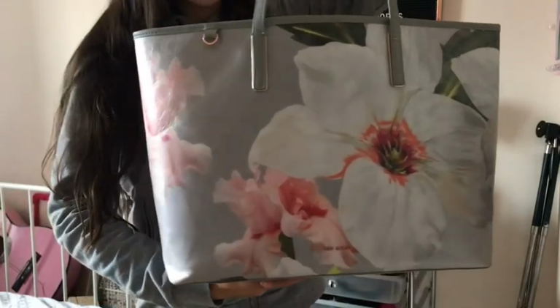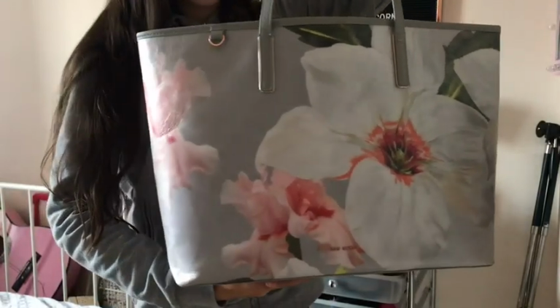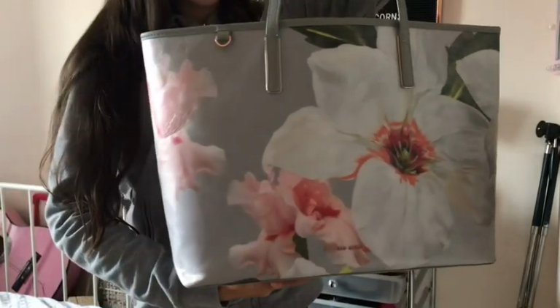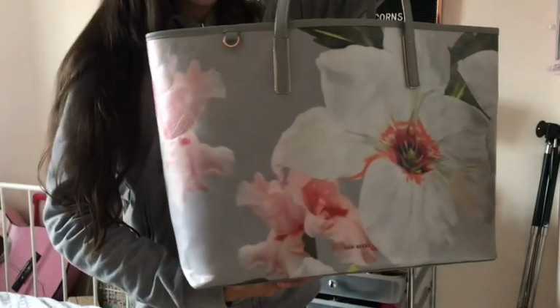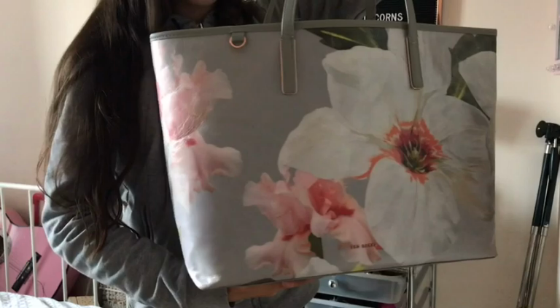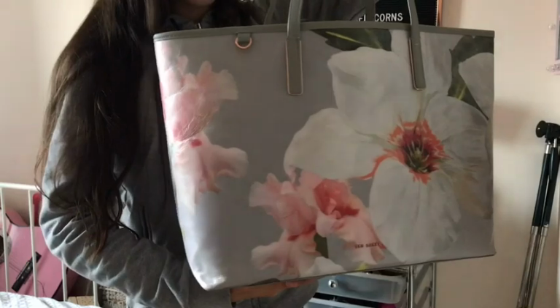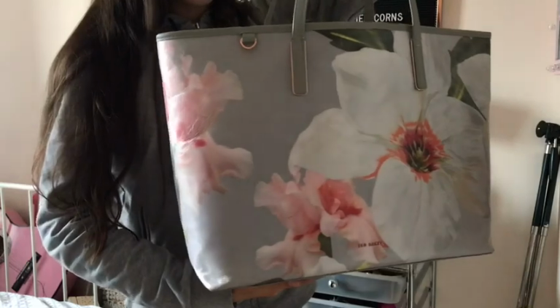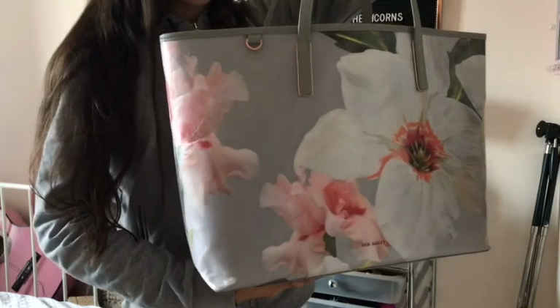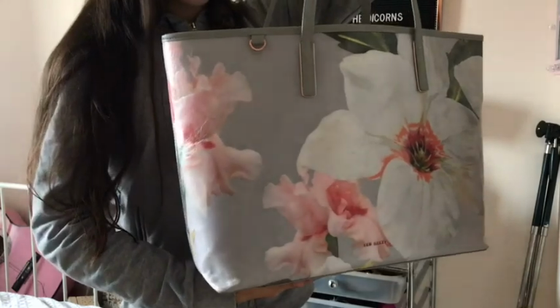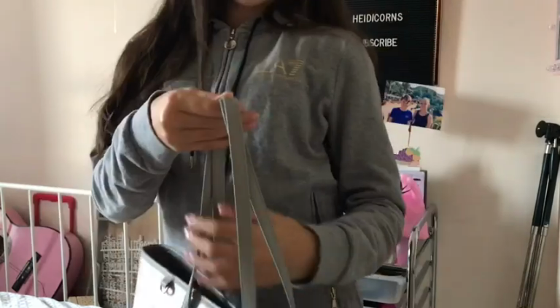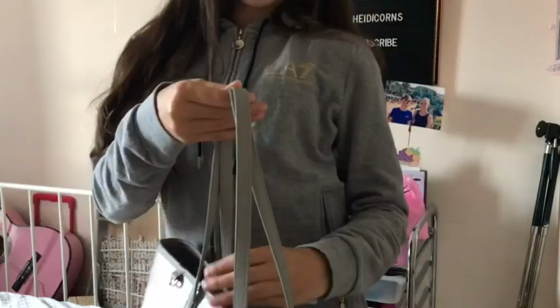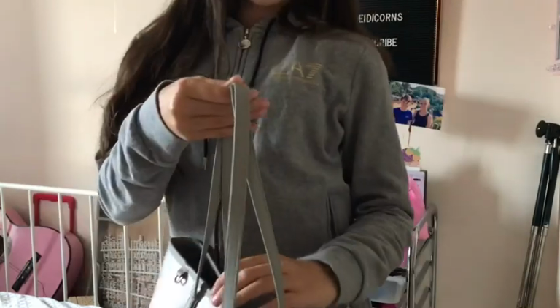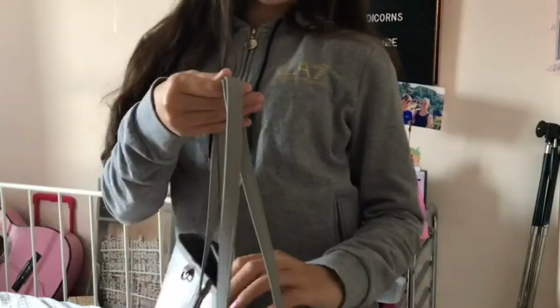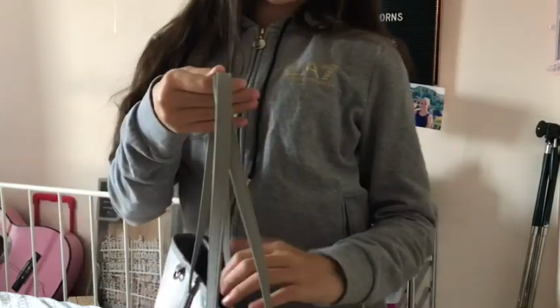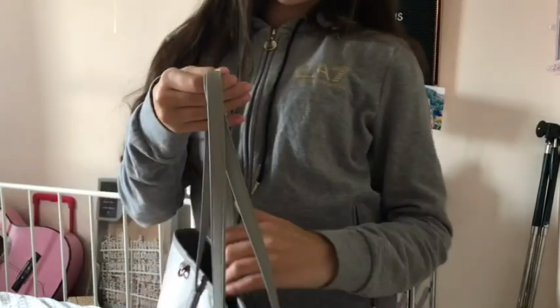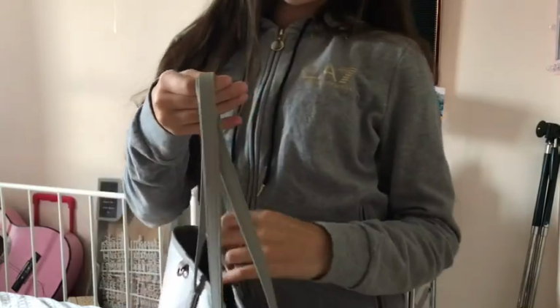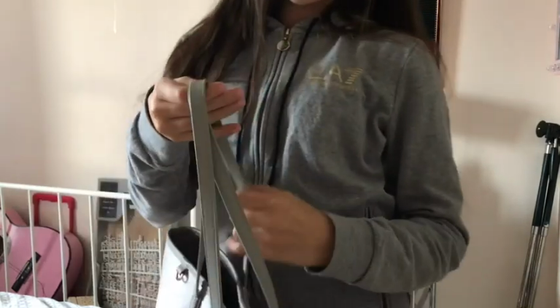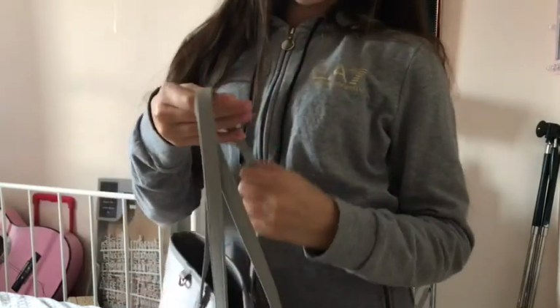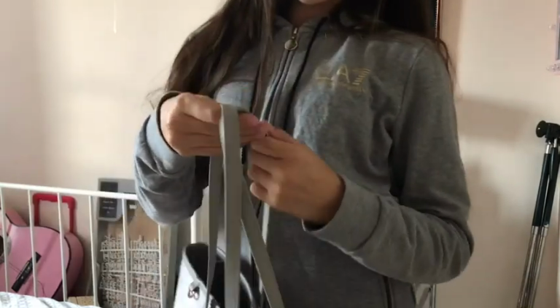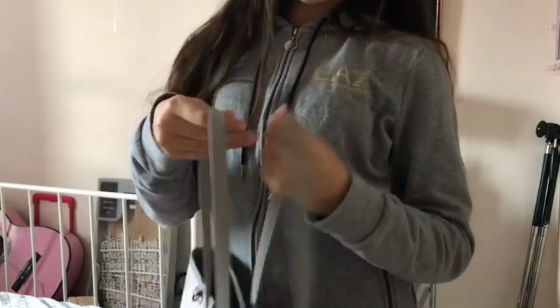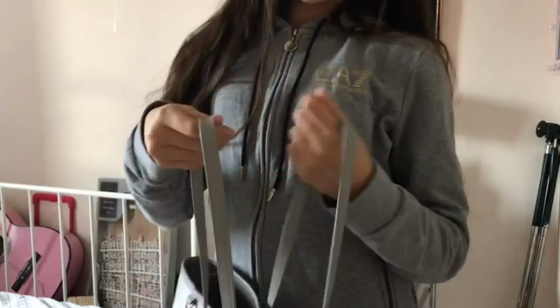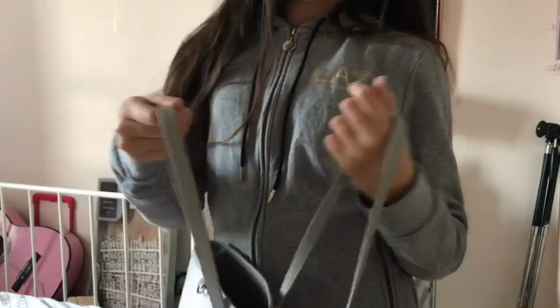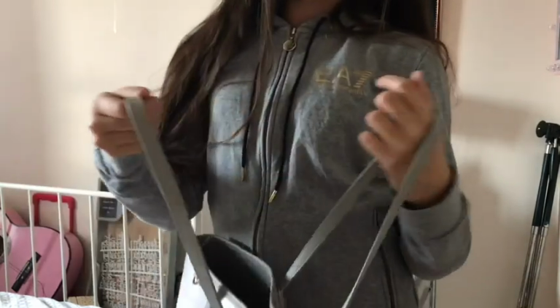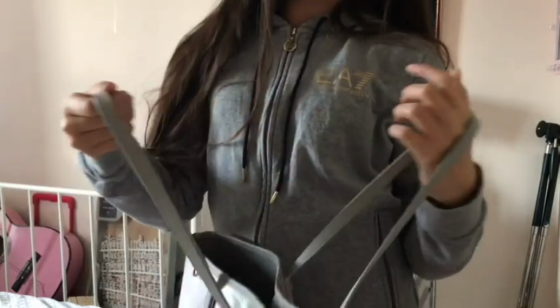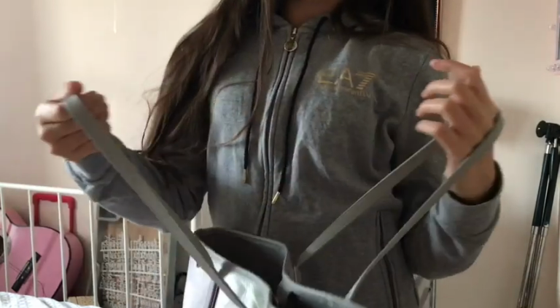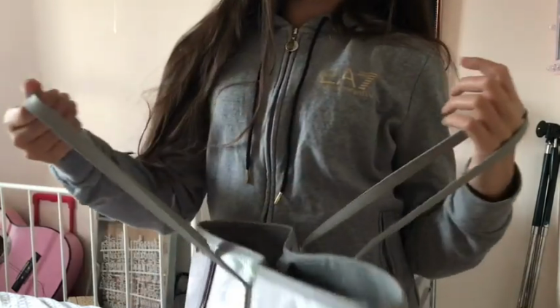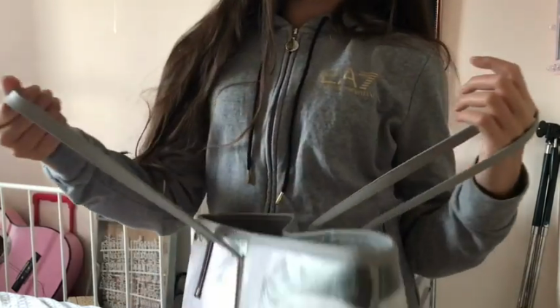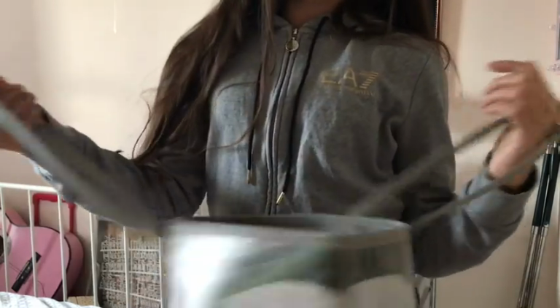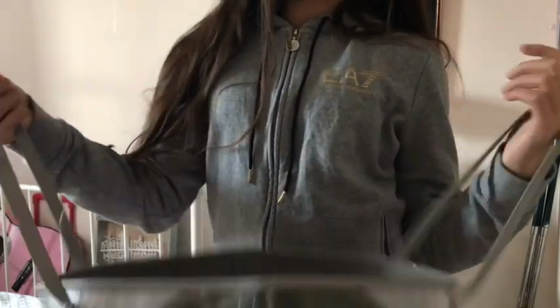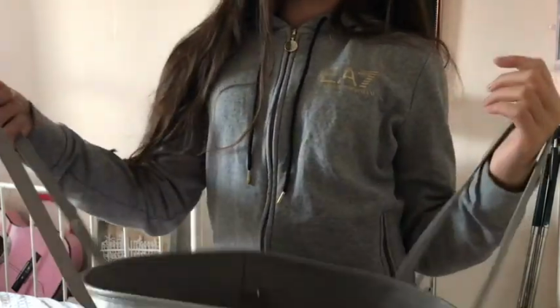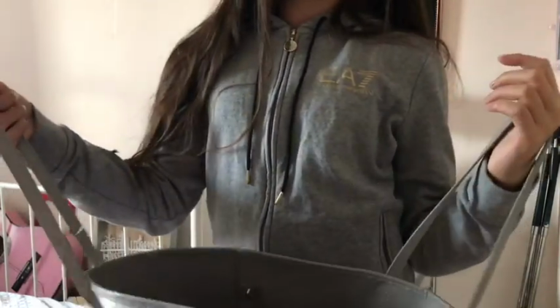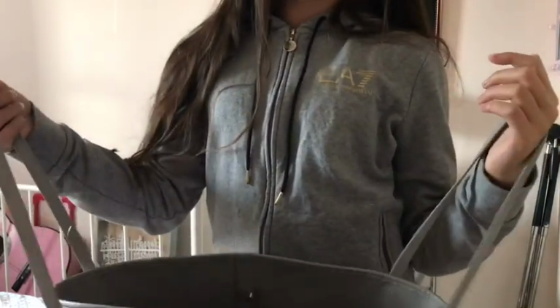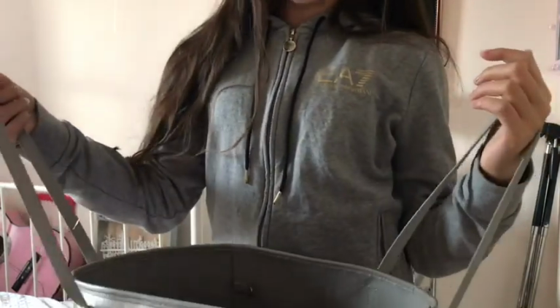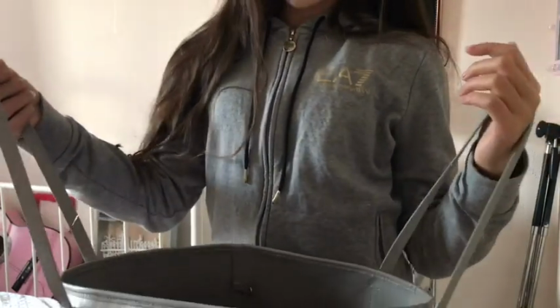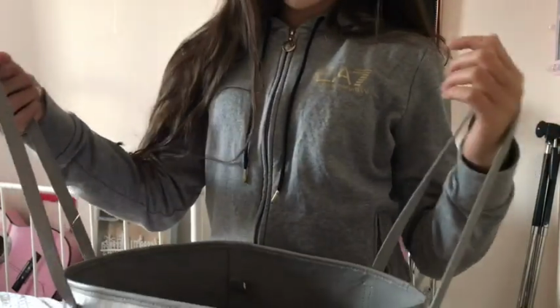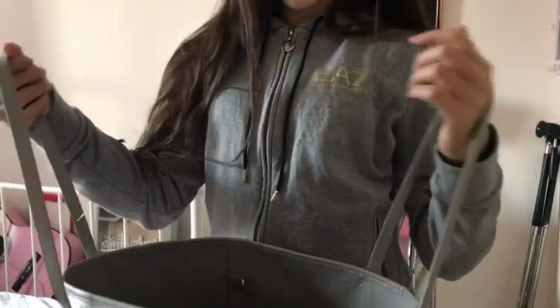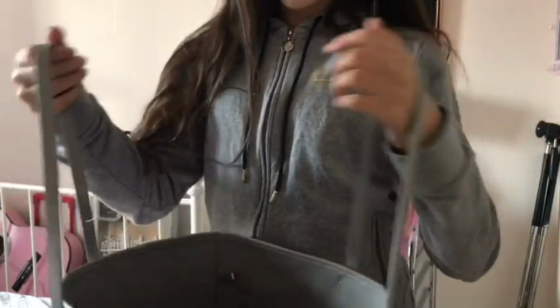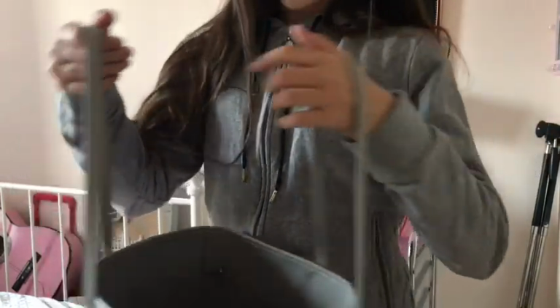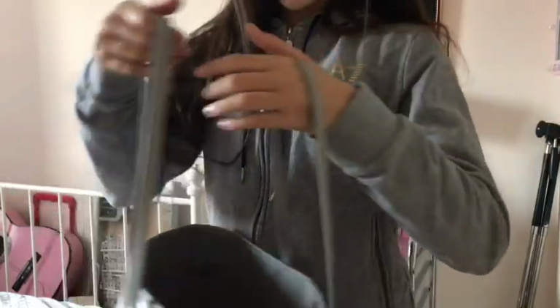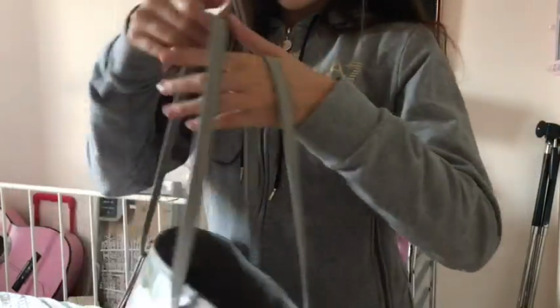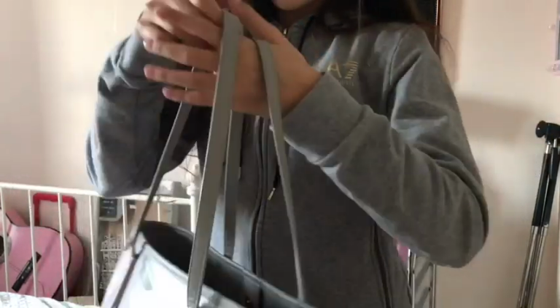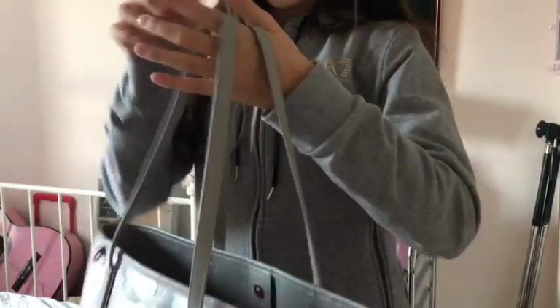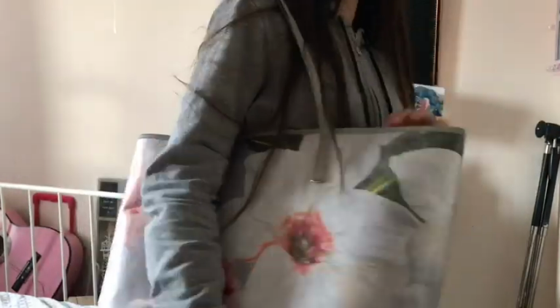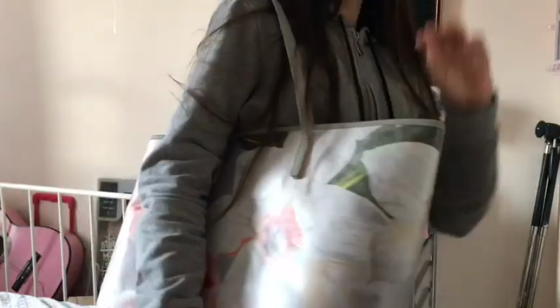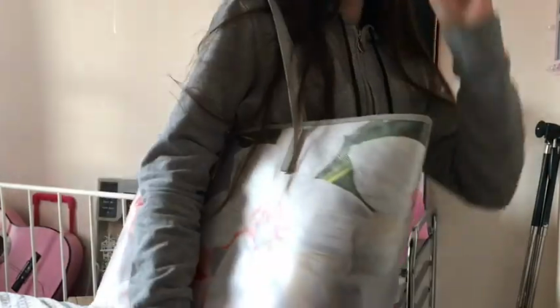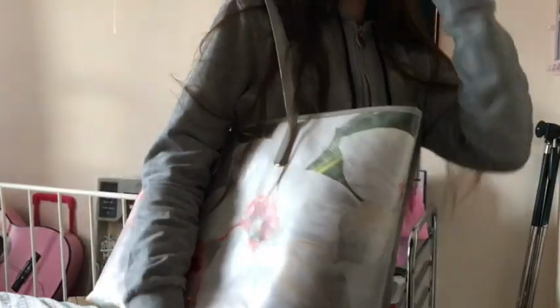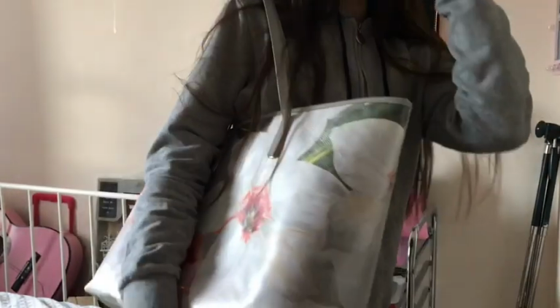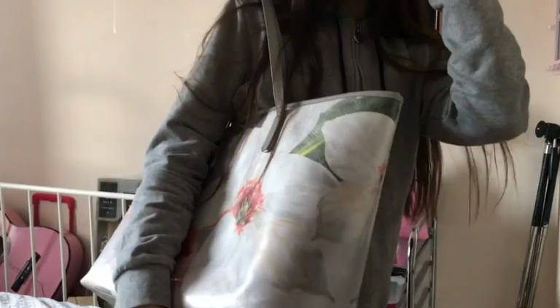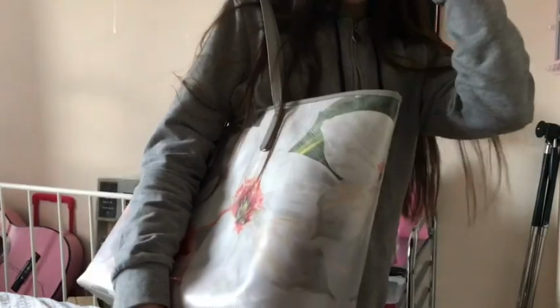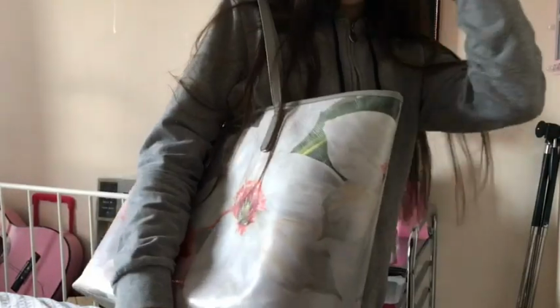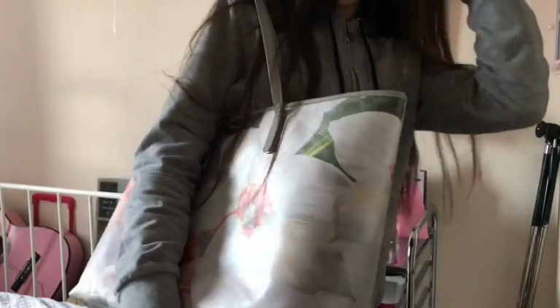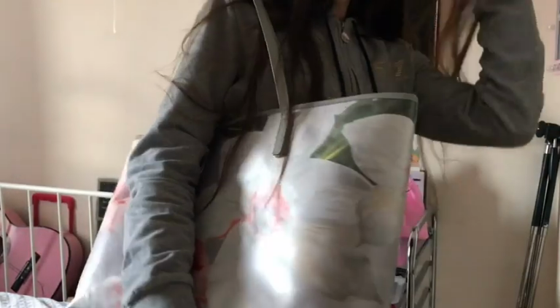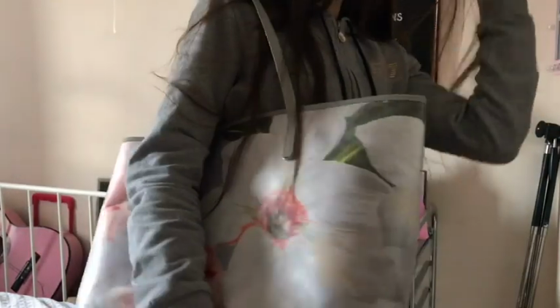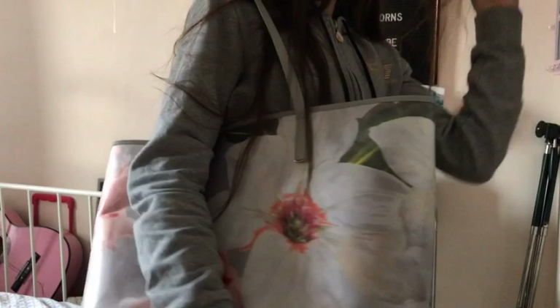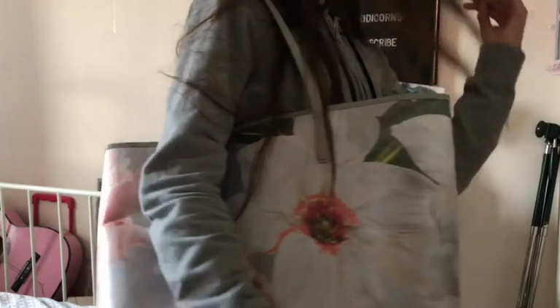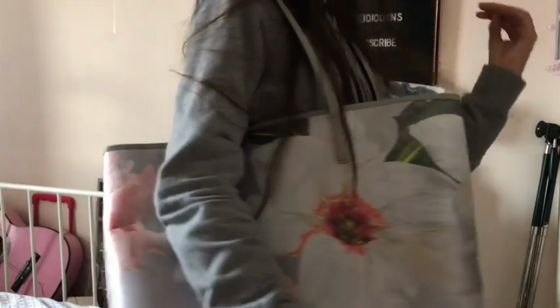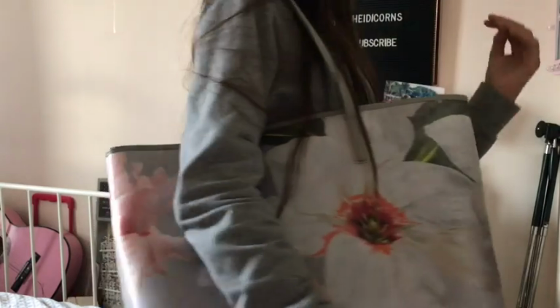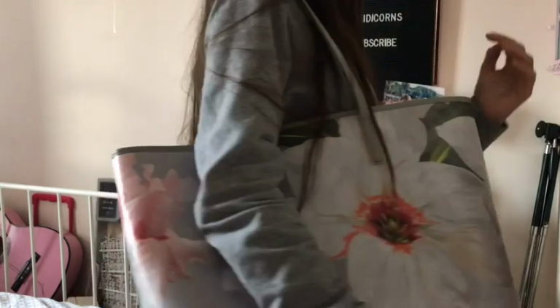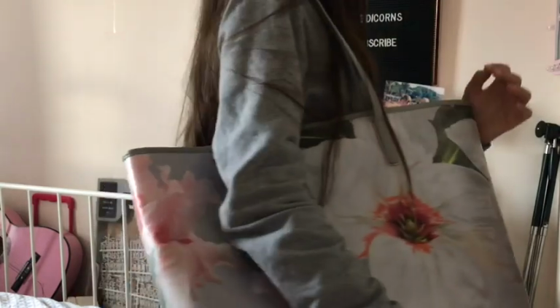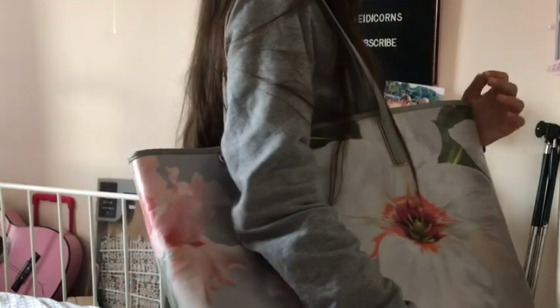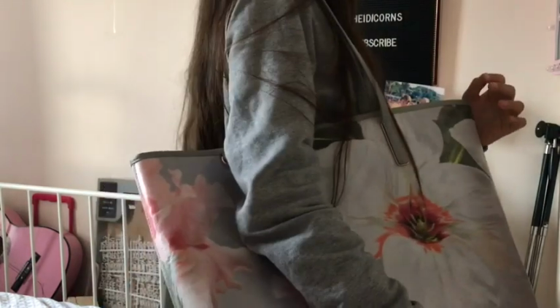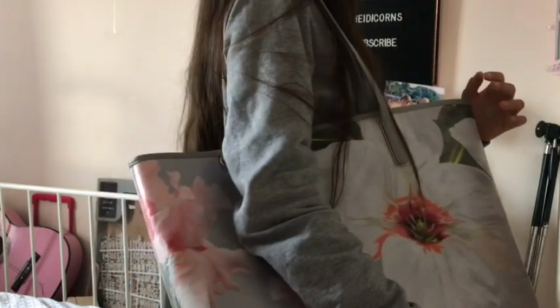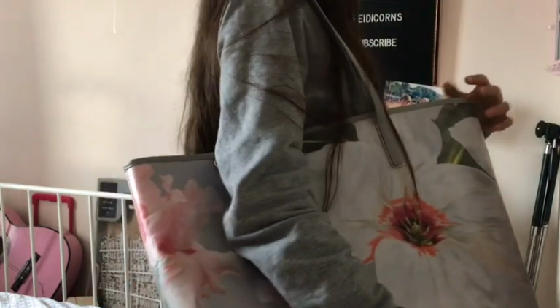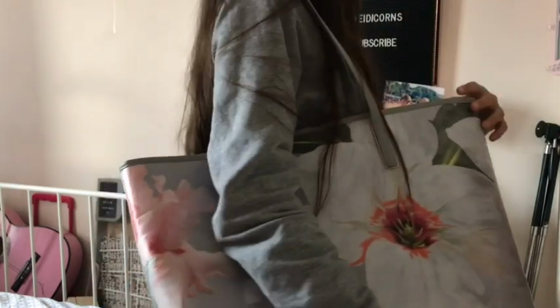It has little magnetic clips to shut the bag and it also has a little rose gold keychain hanger and rose gold on all the straps. I literally love this one so much and it's definitely my favourite.